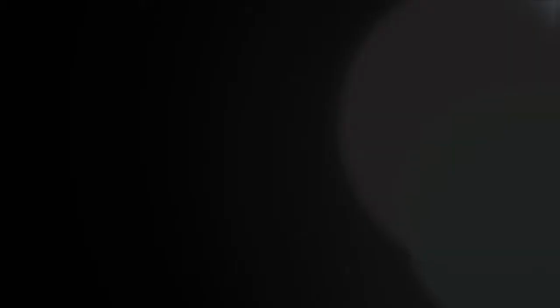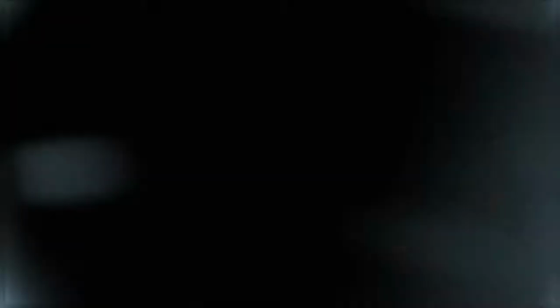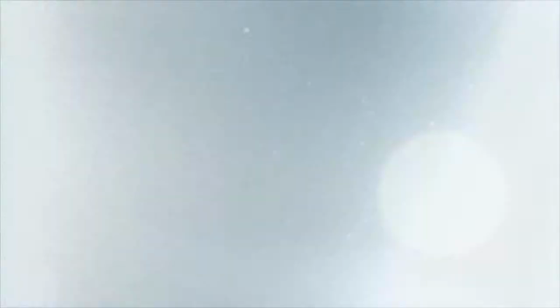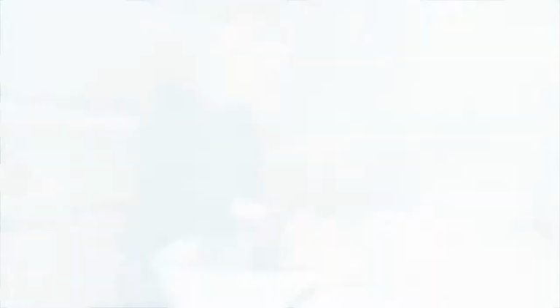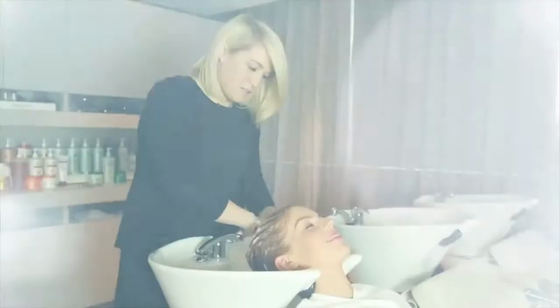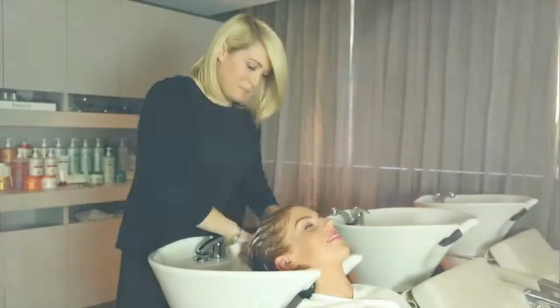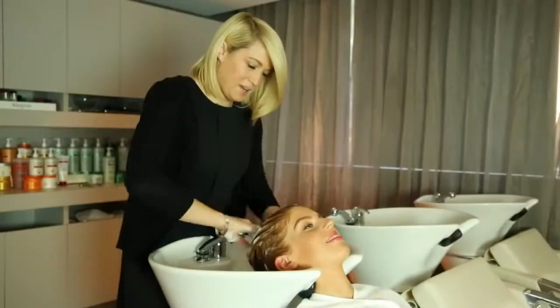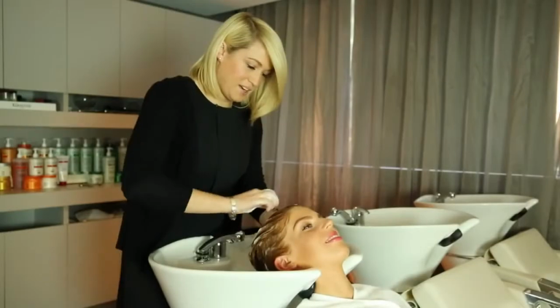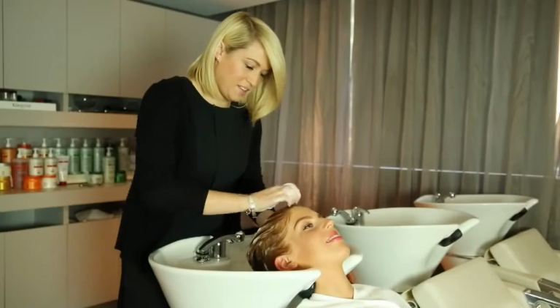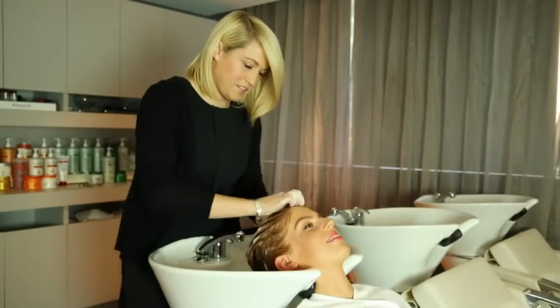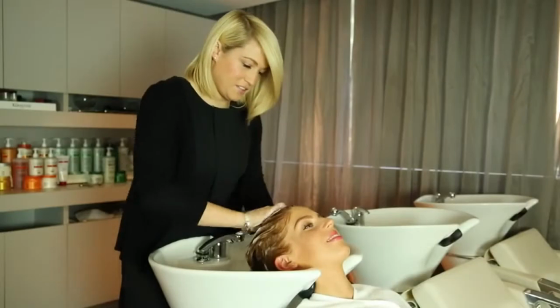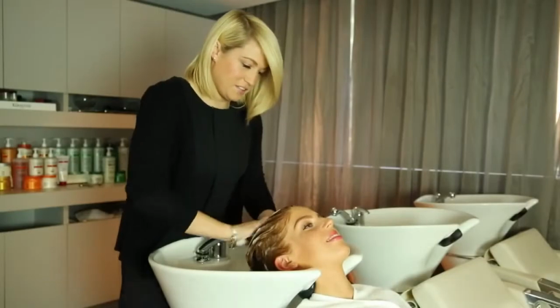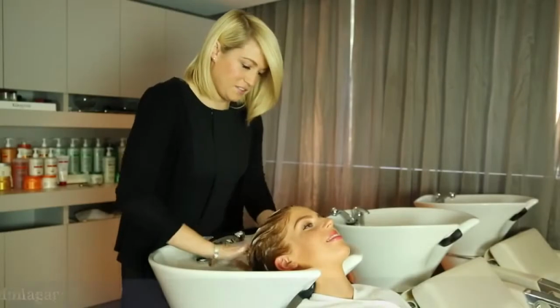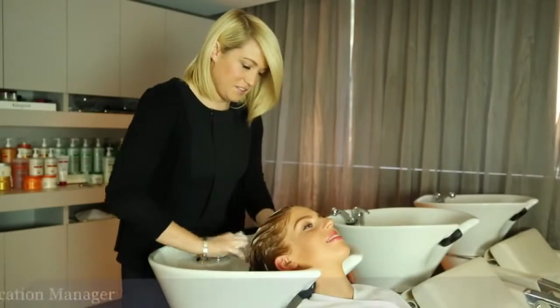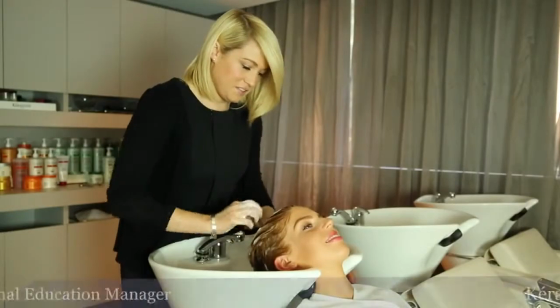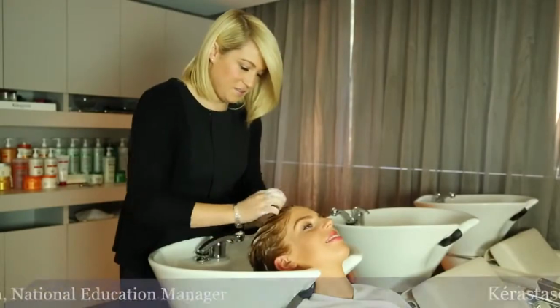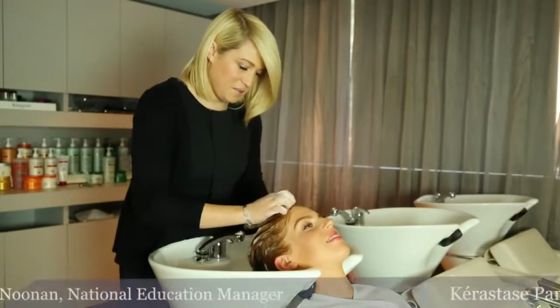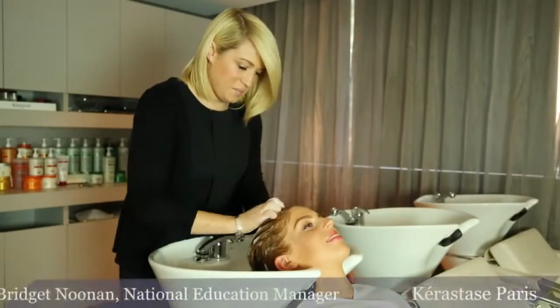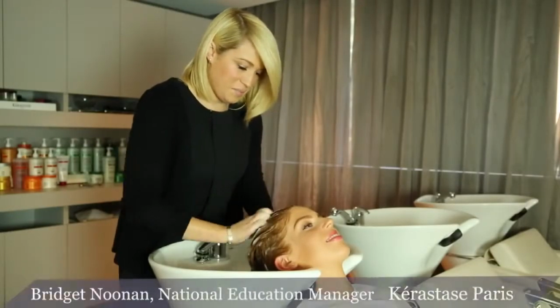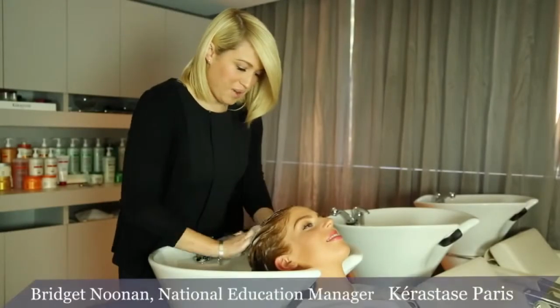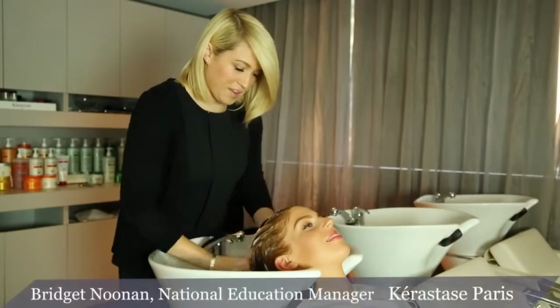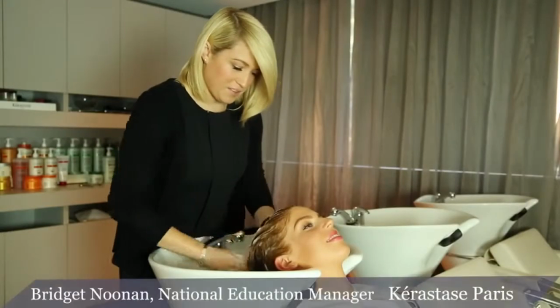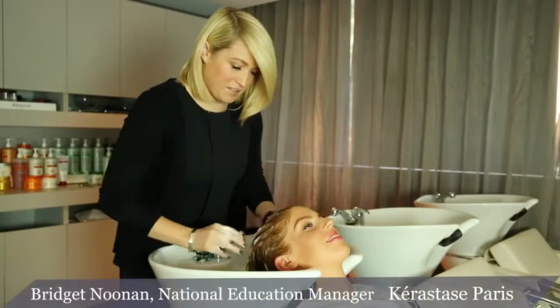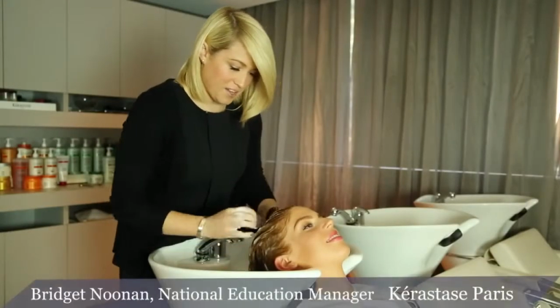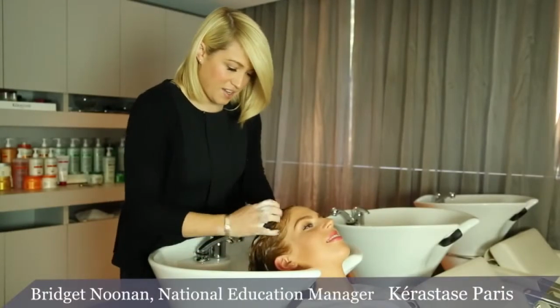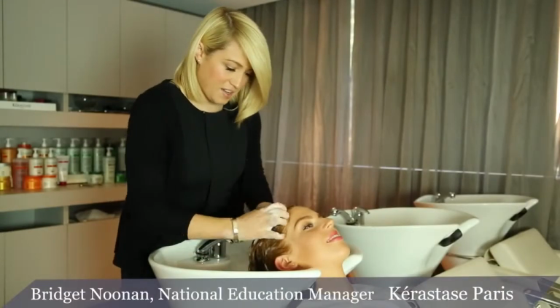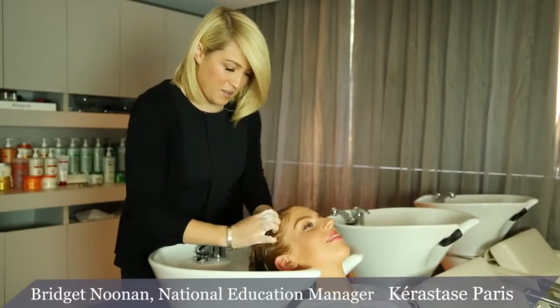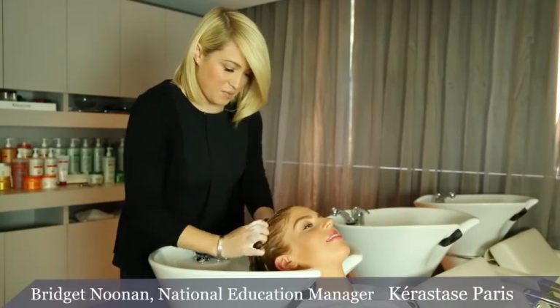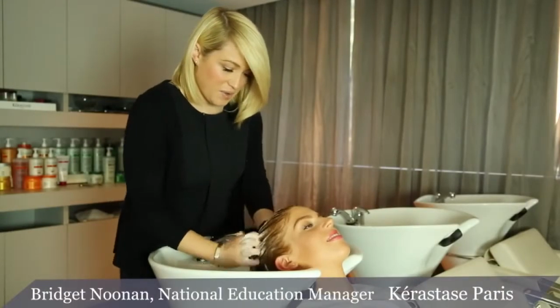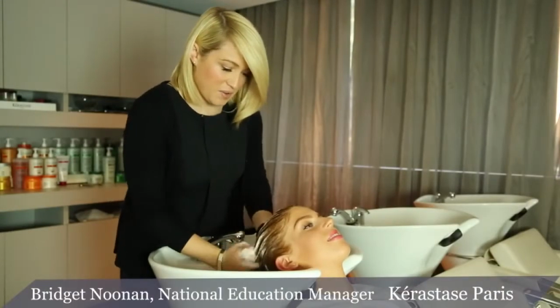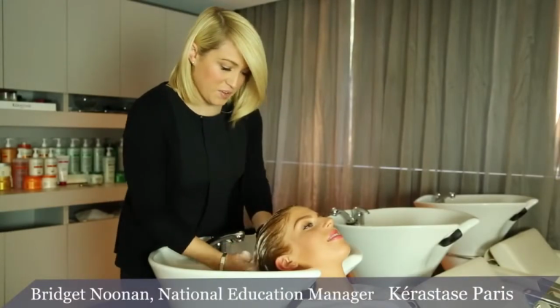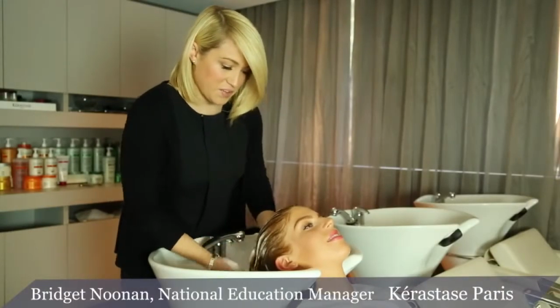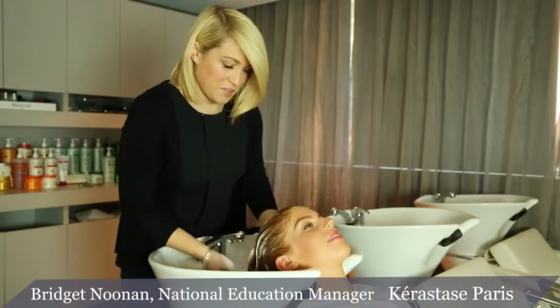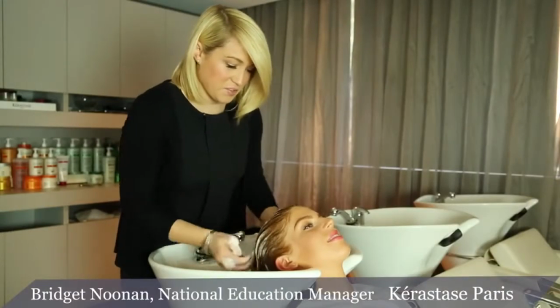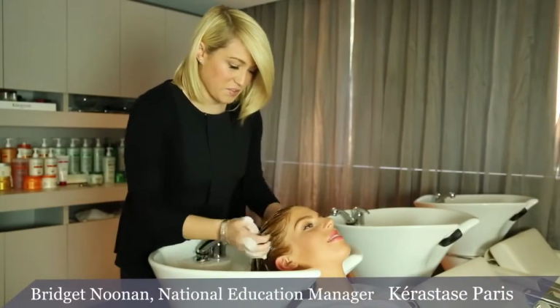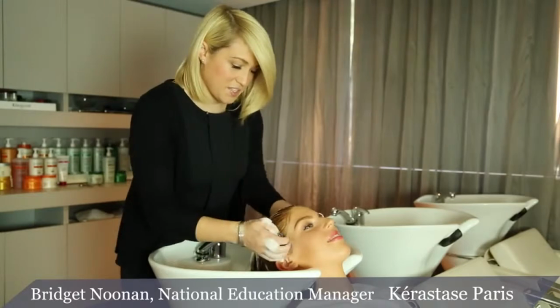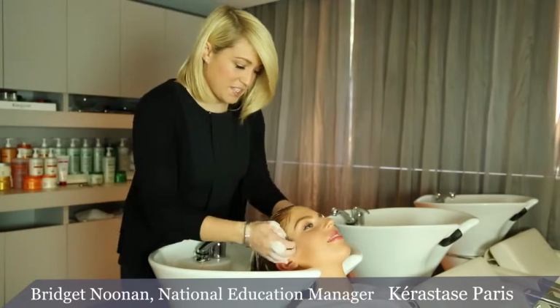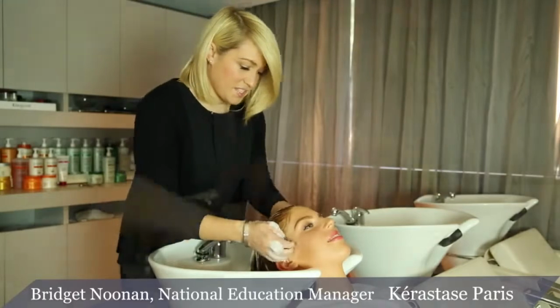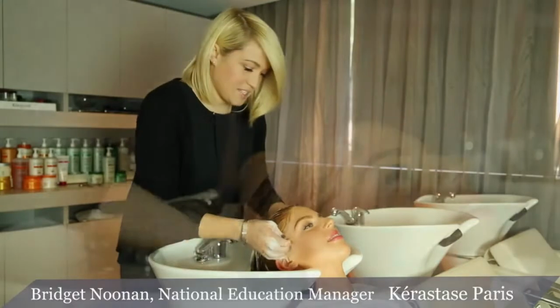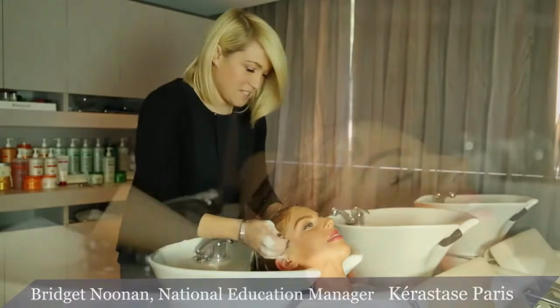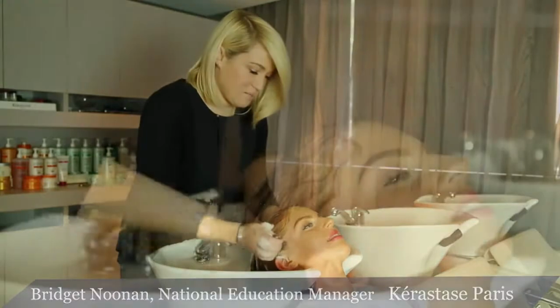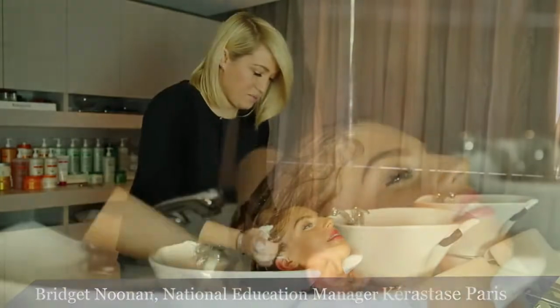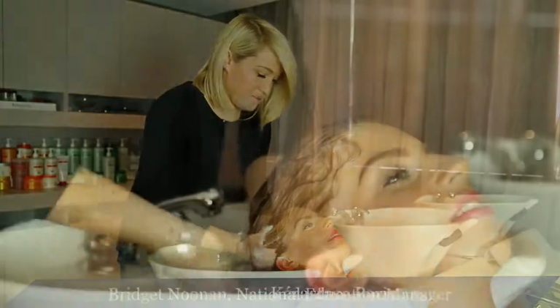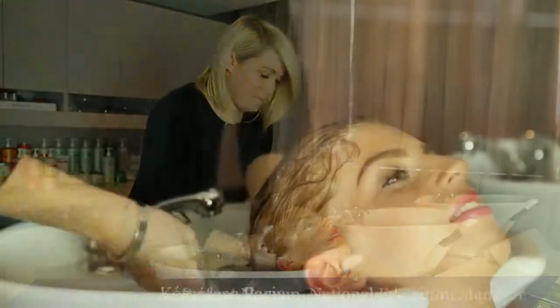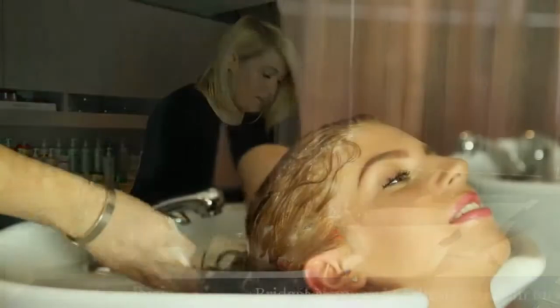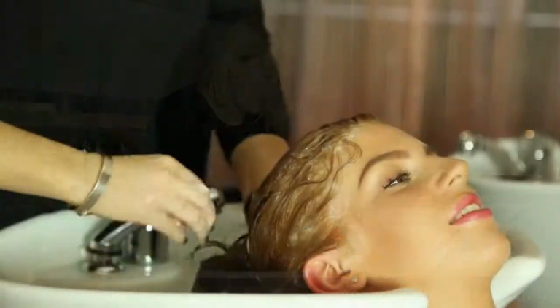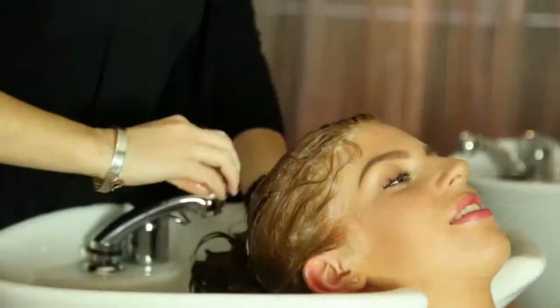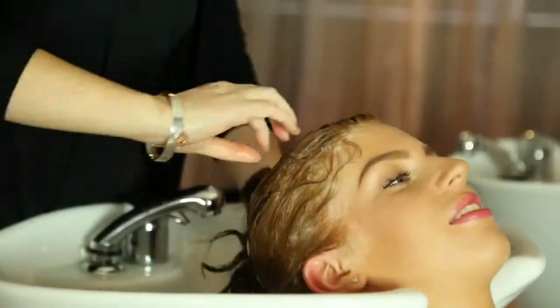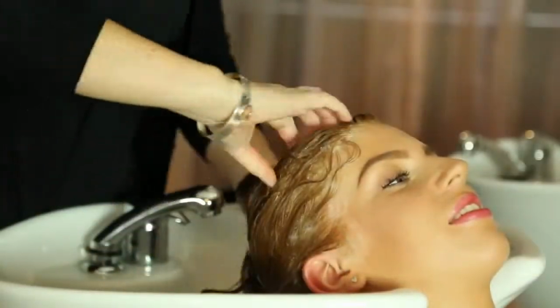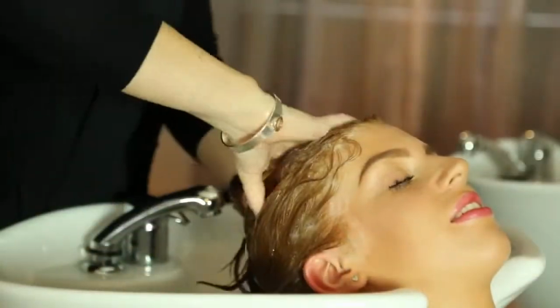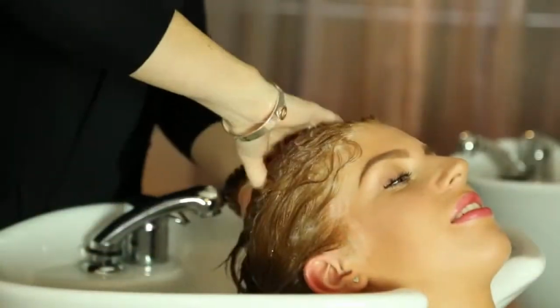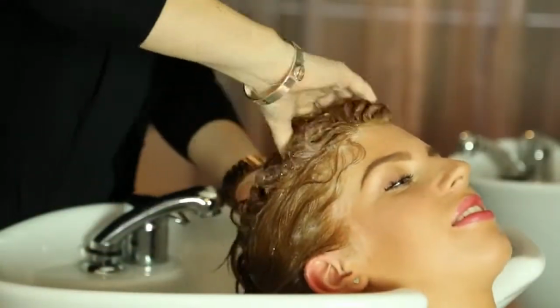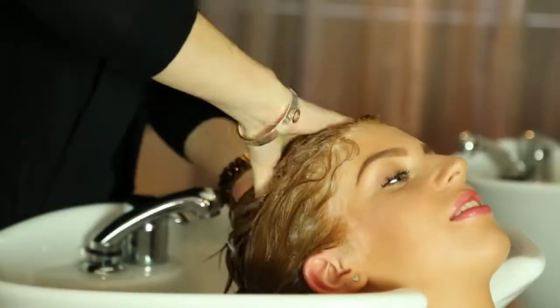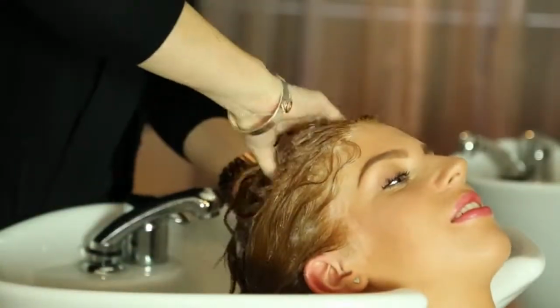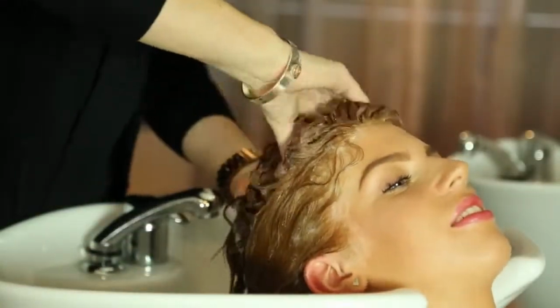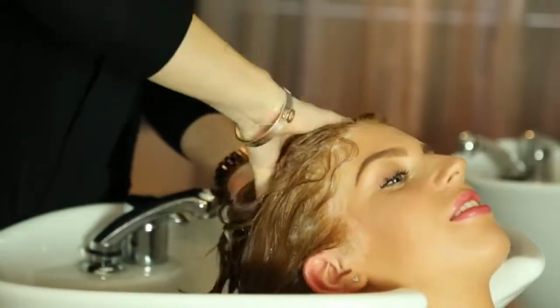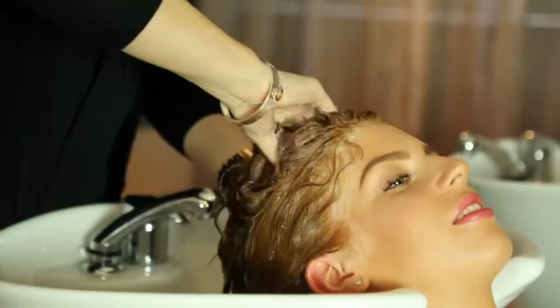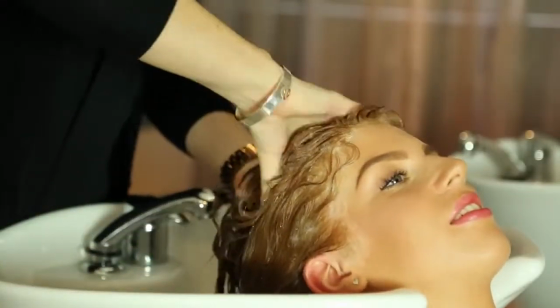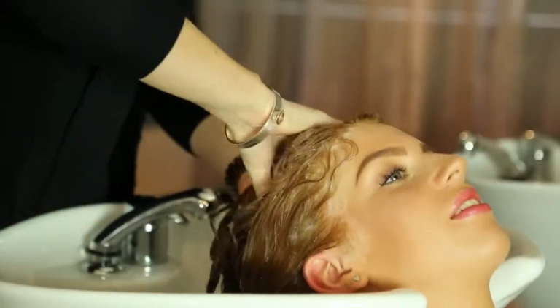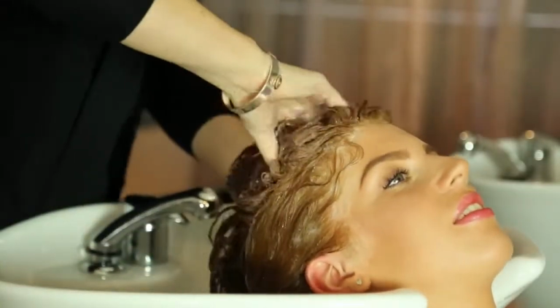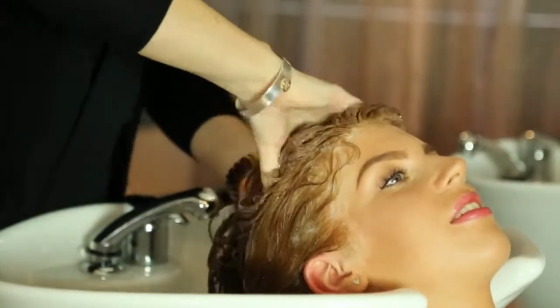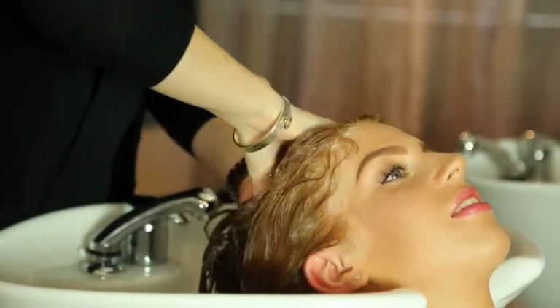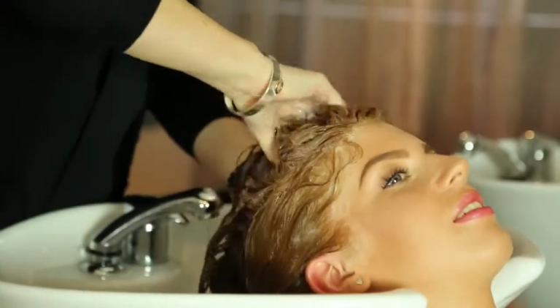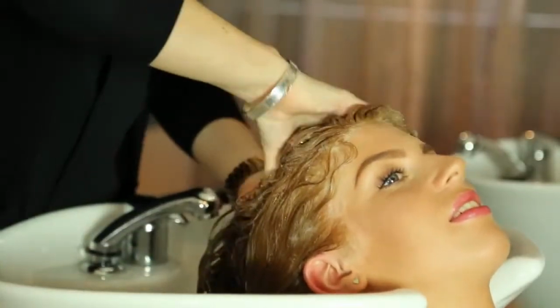For the first part of the service, we're going to bathe your hair and we're going to use the Discipline bath, or the Discipline shampoo.